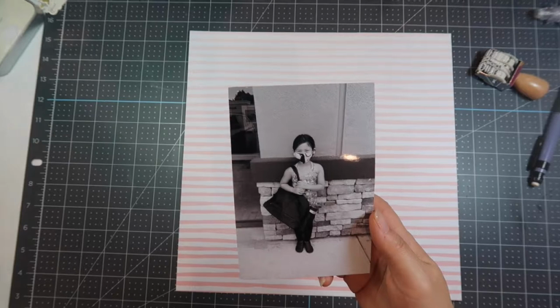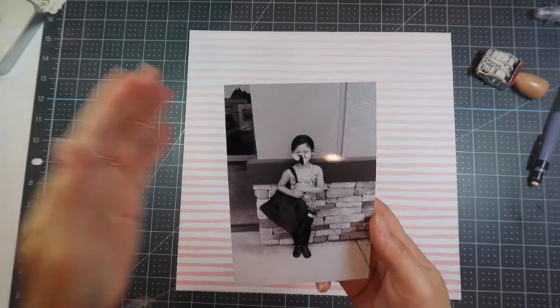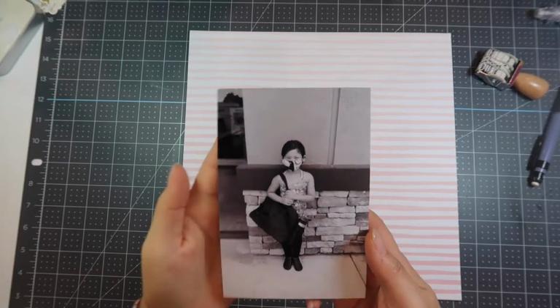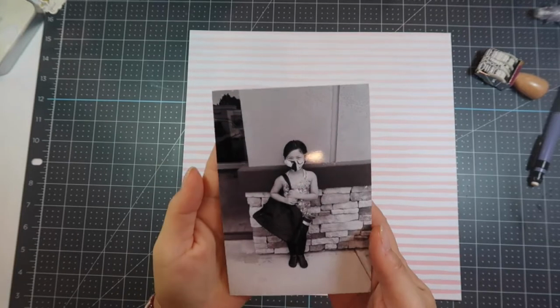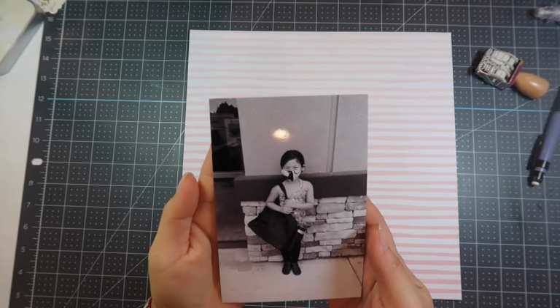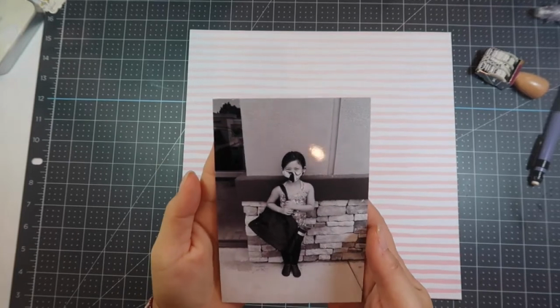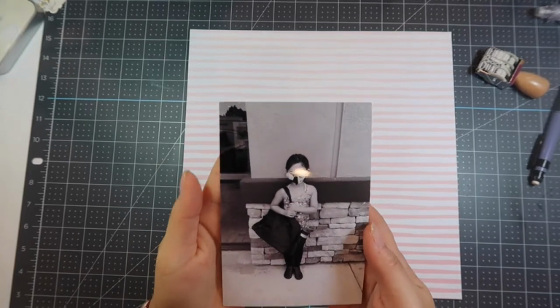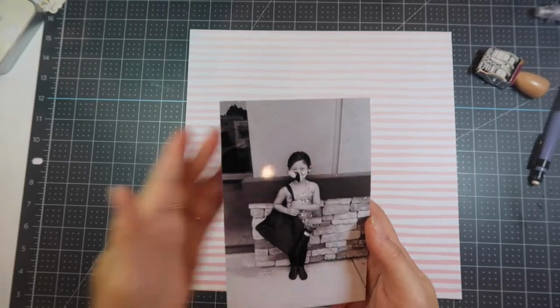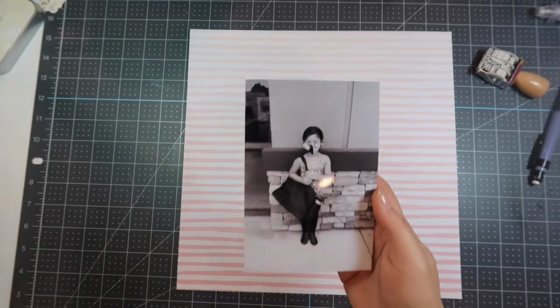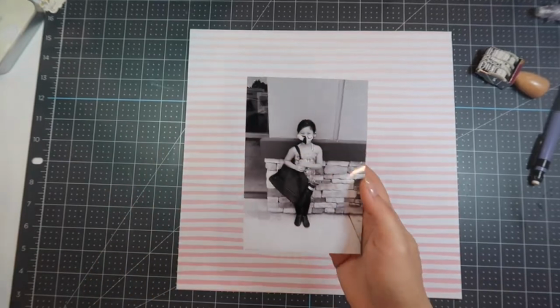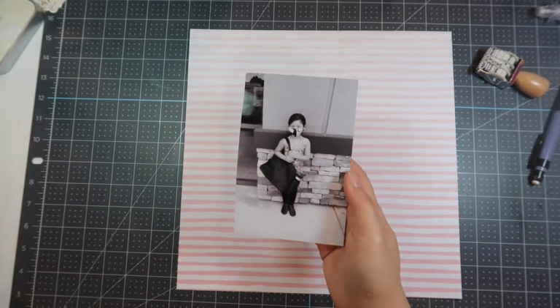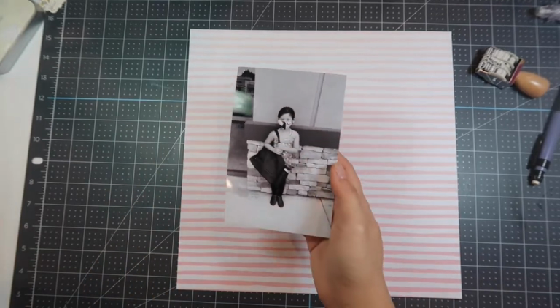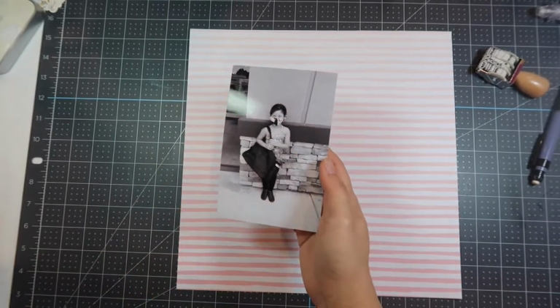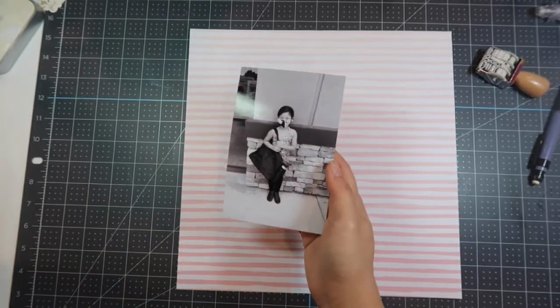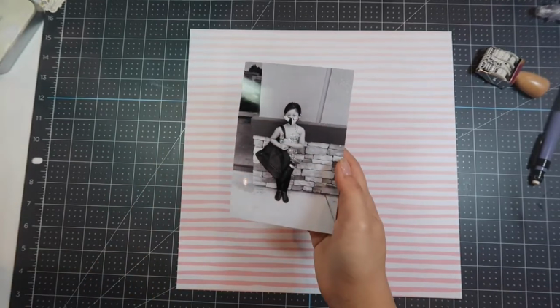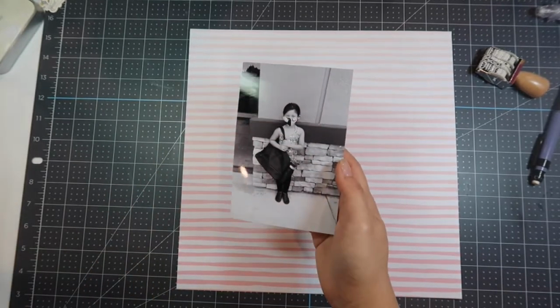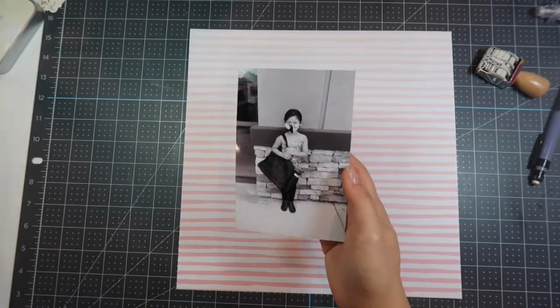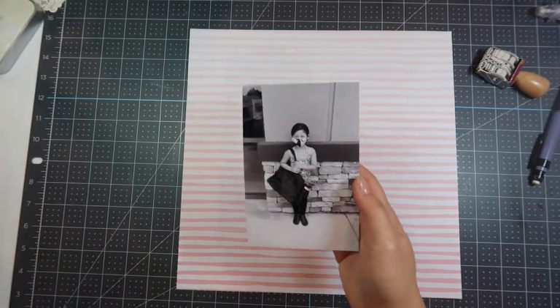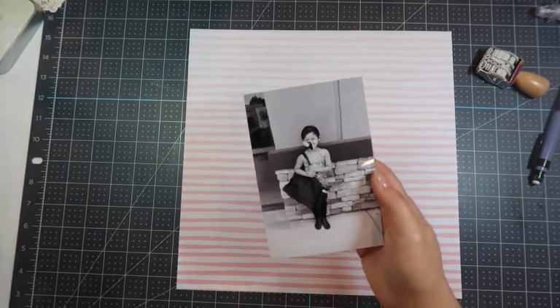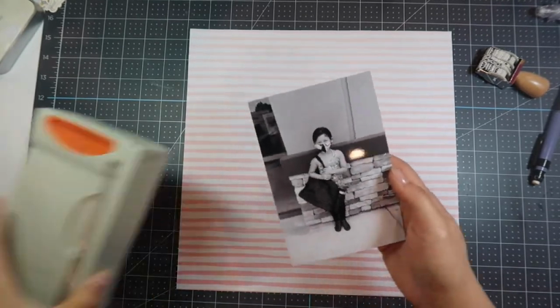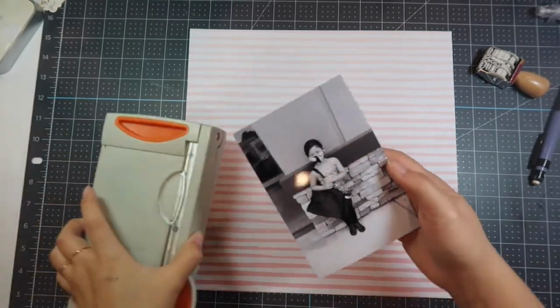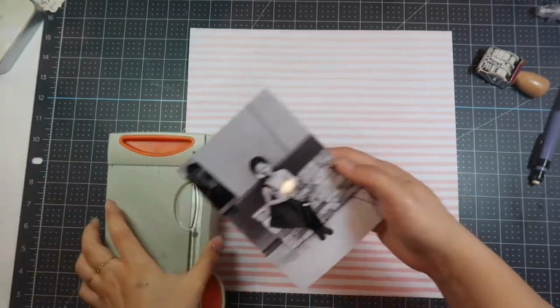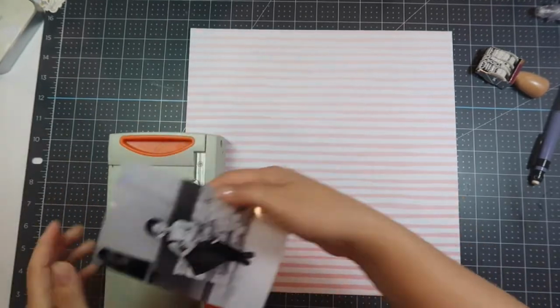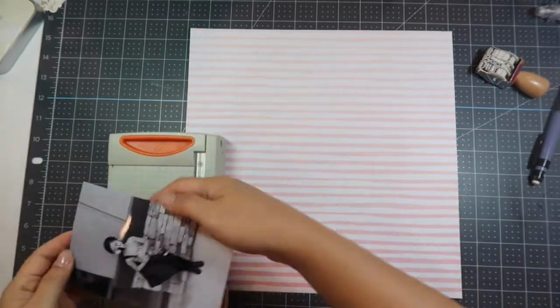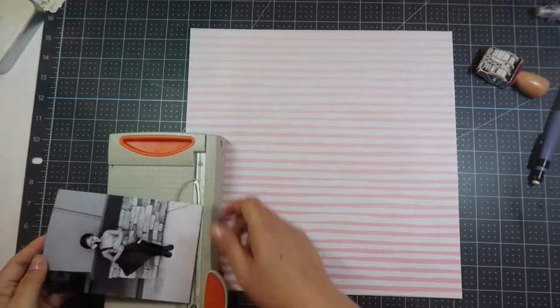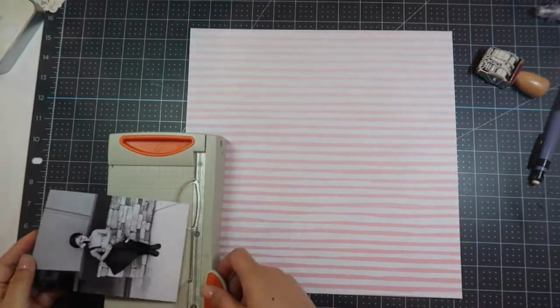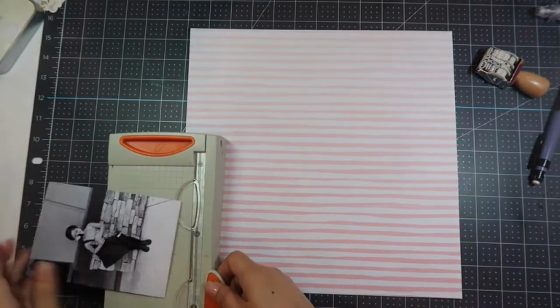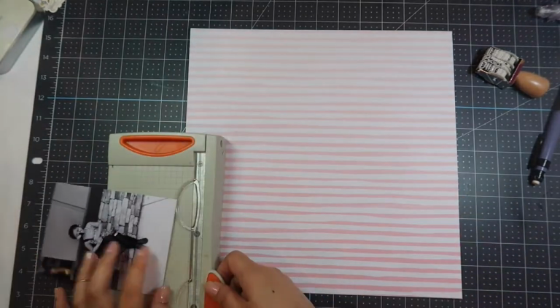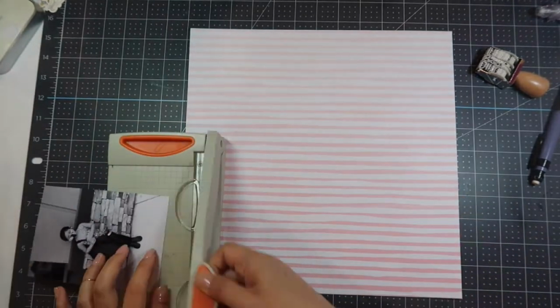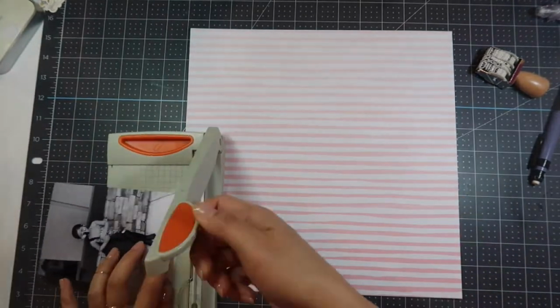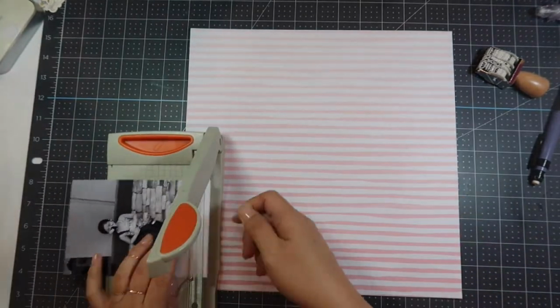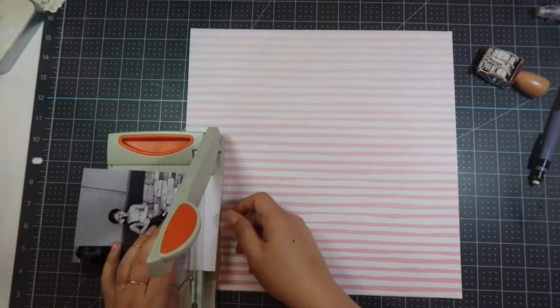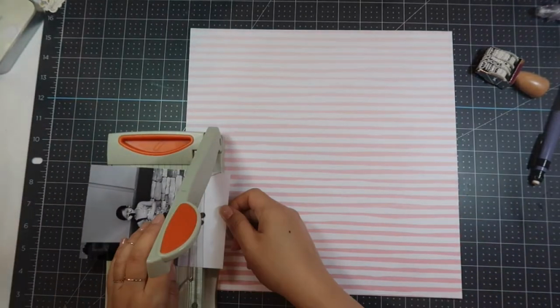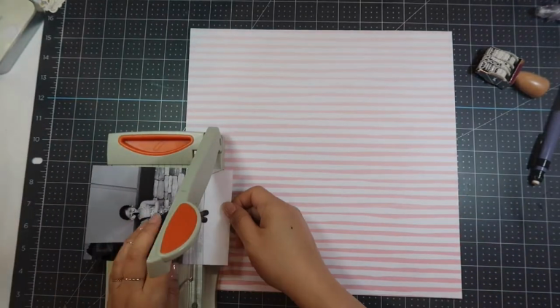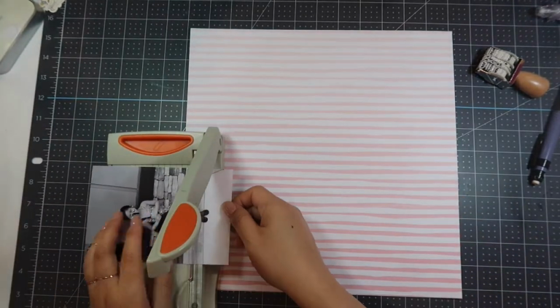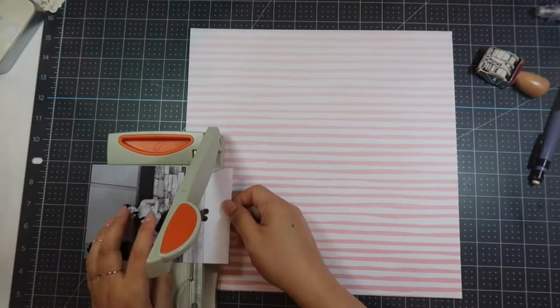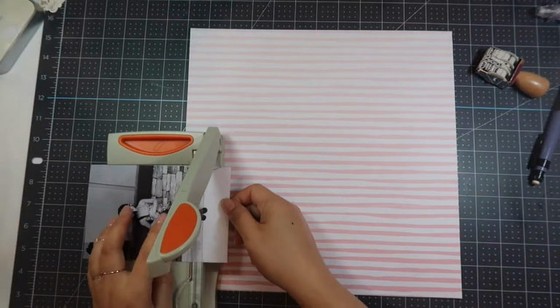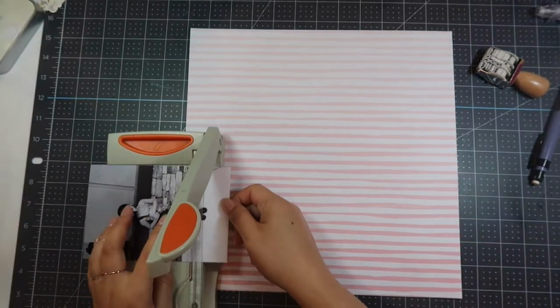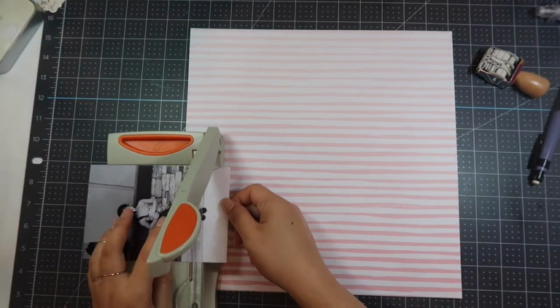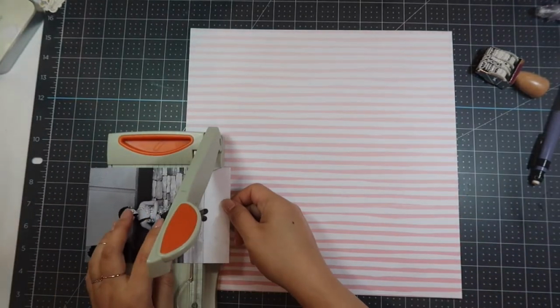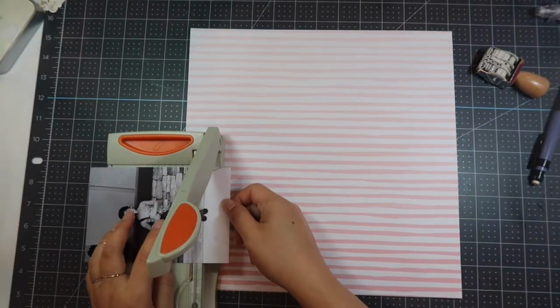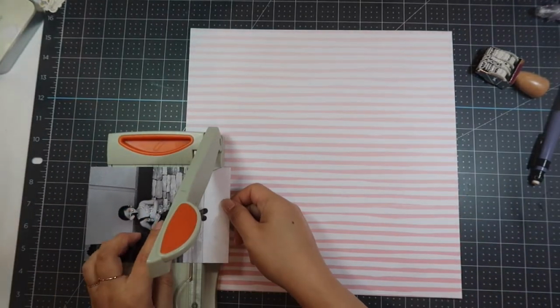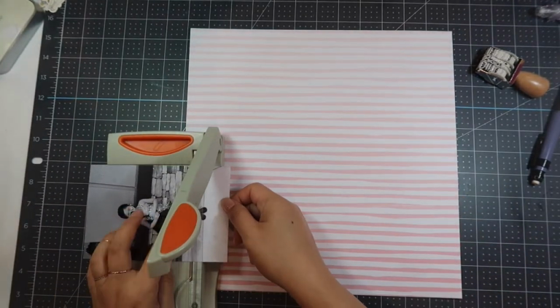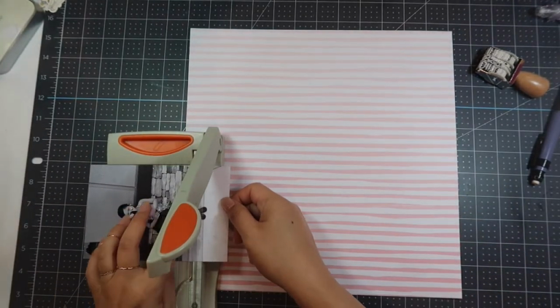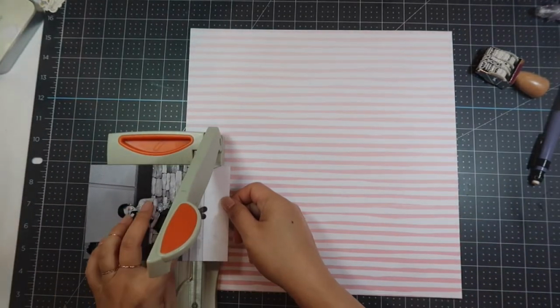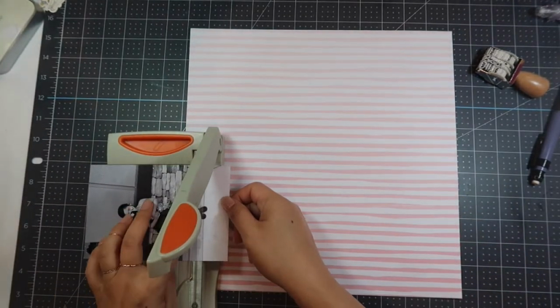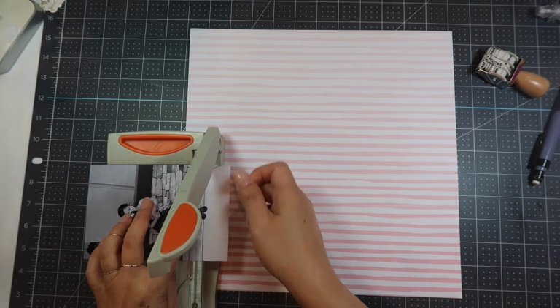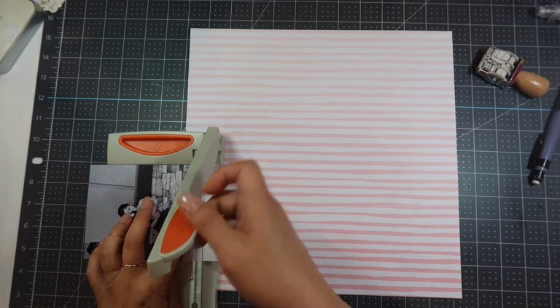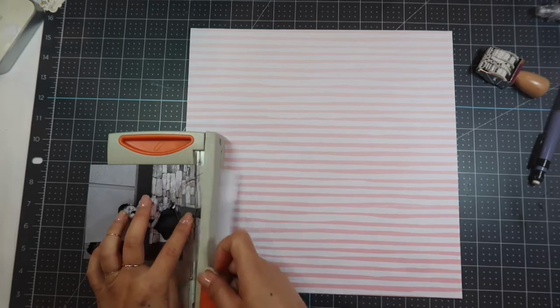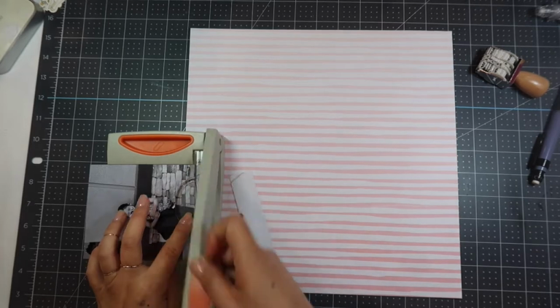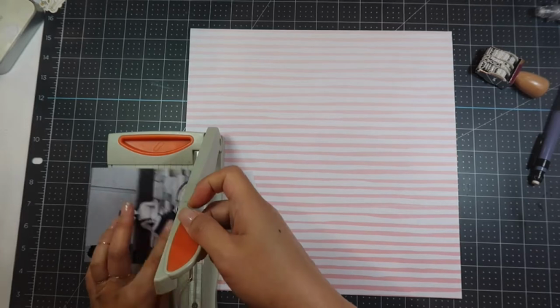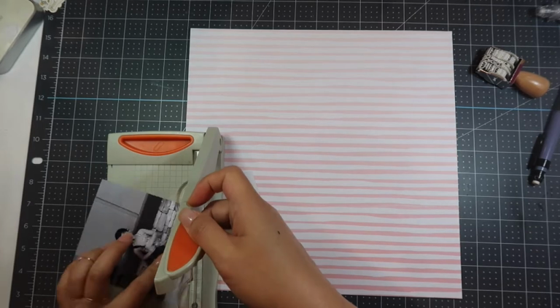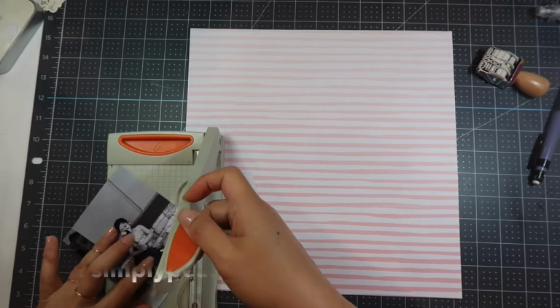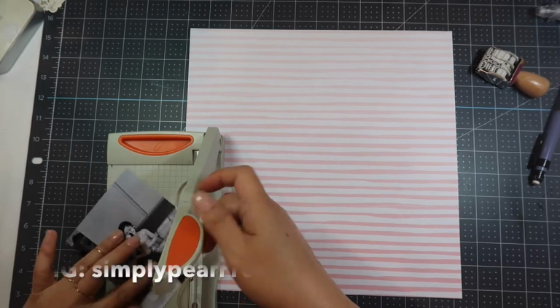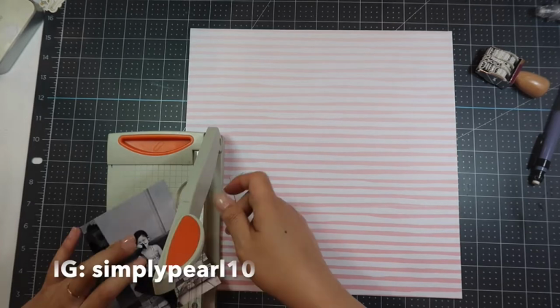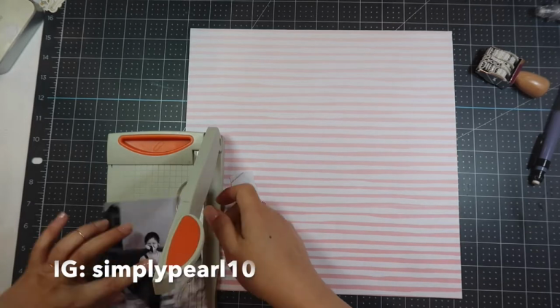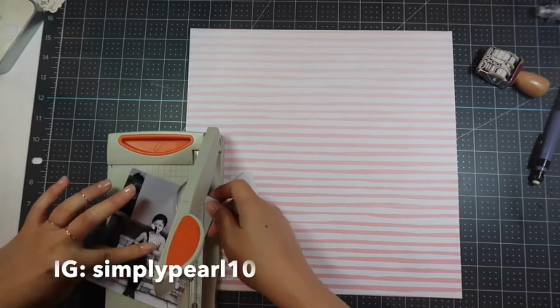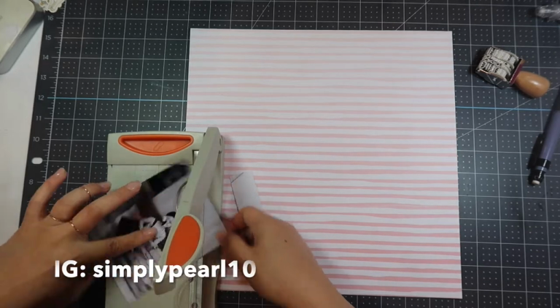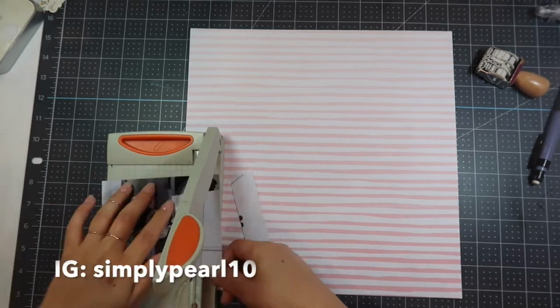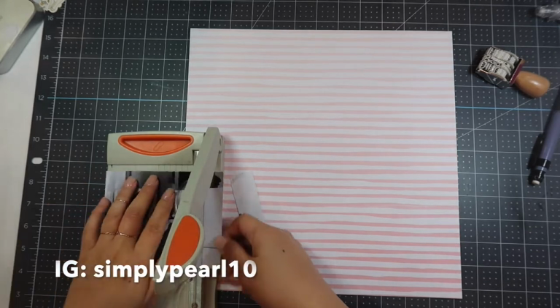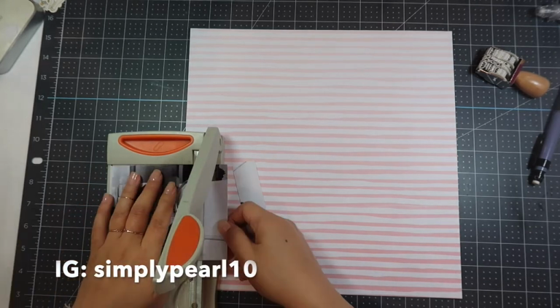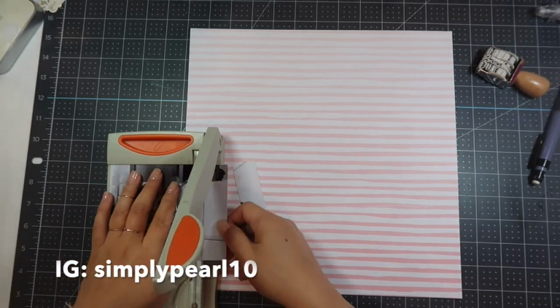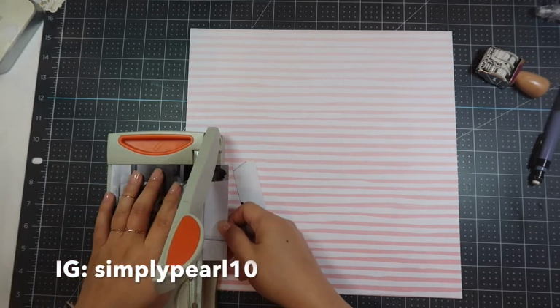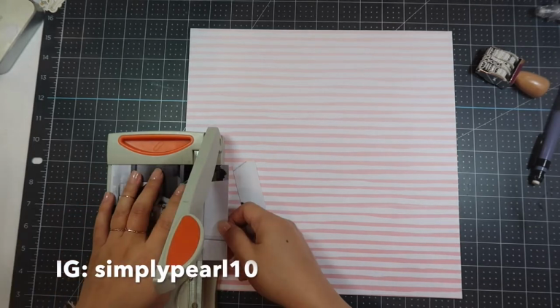Hi, this is Pearl and welcome to my channel. Today I have a scrapbooking process video for you using the Cocoa Vanilla Midnight Kit.